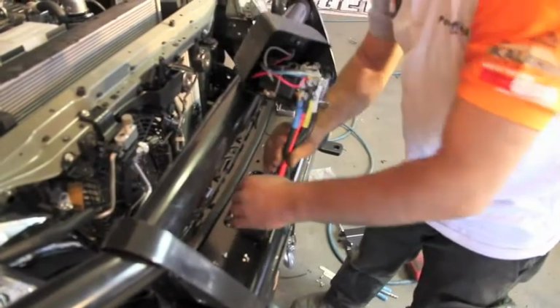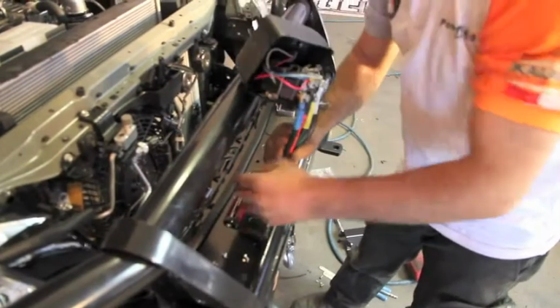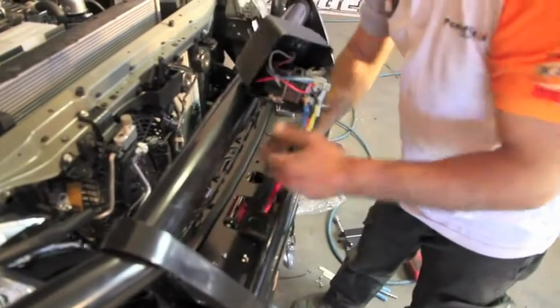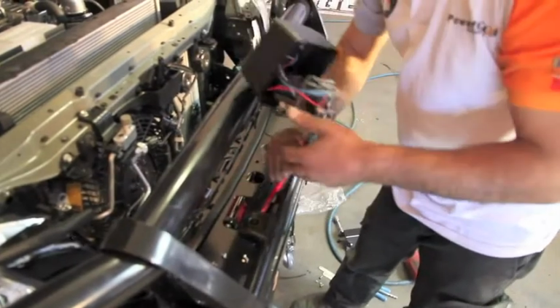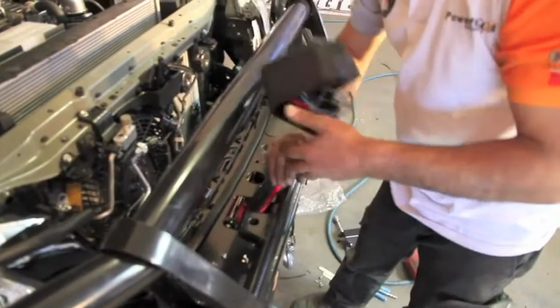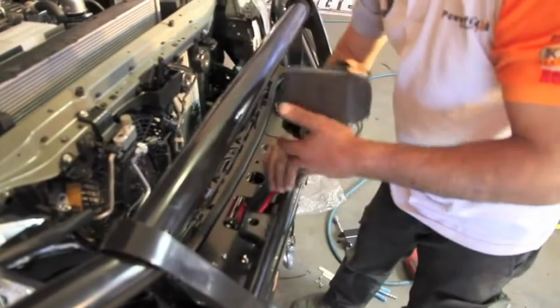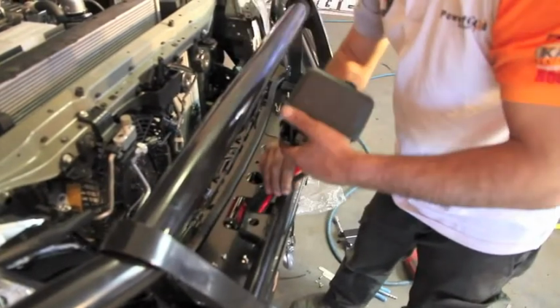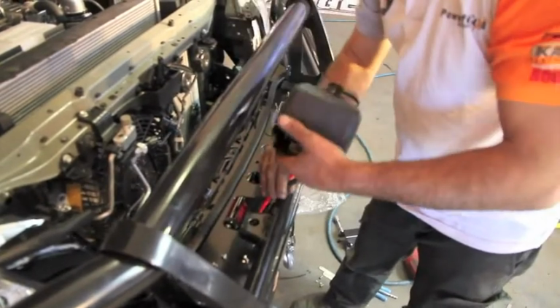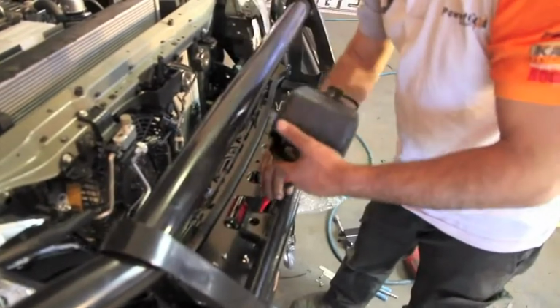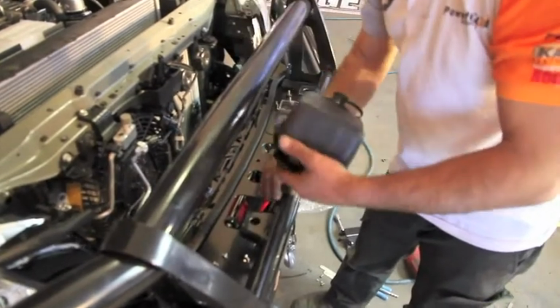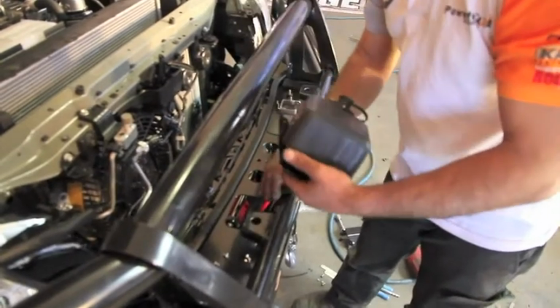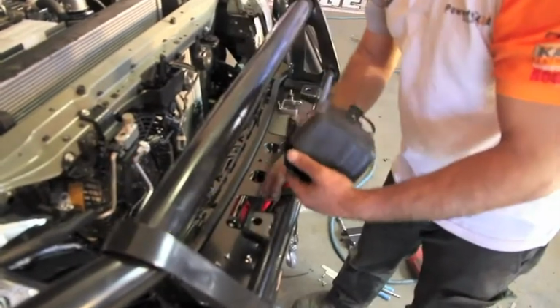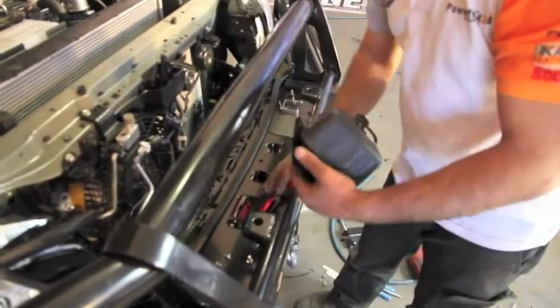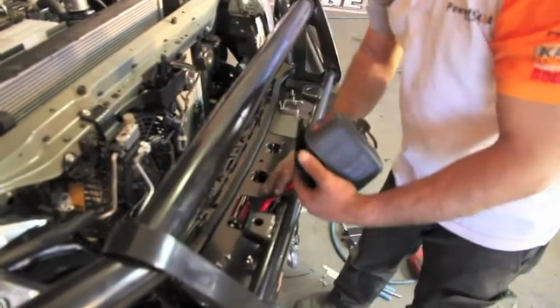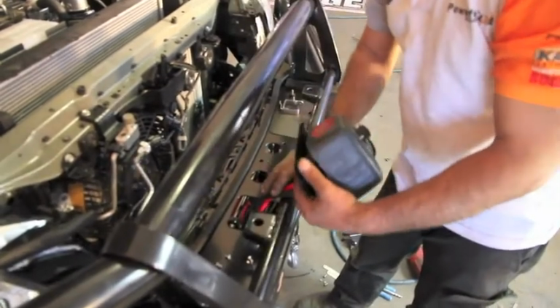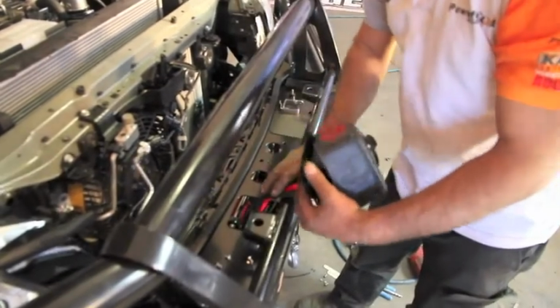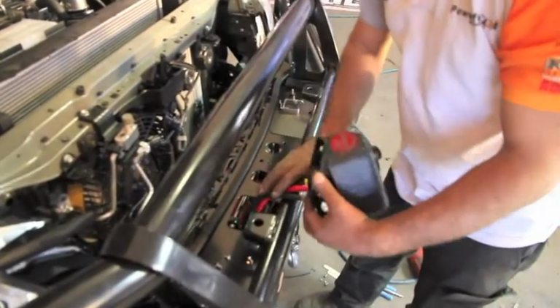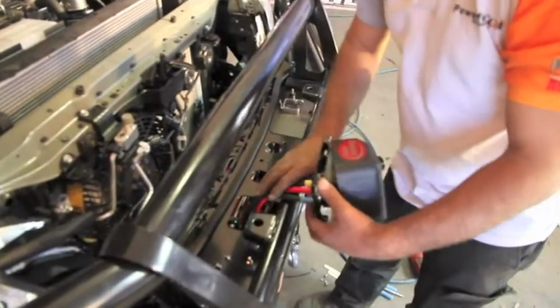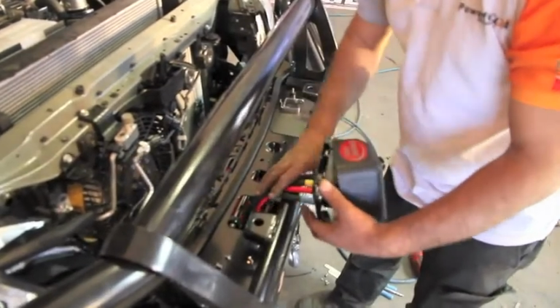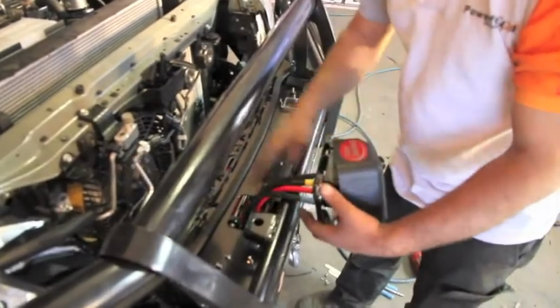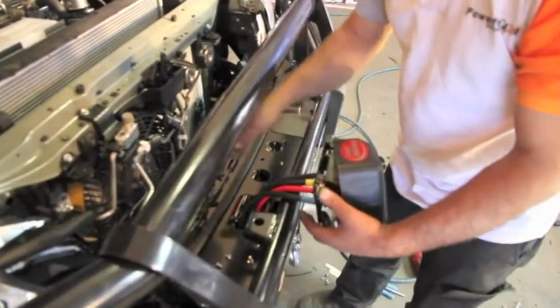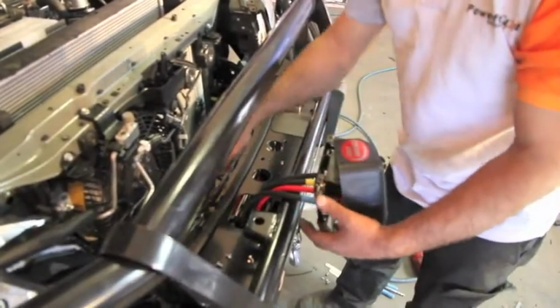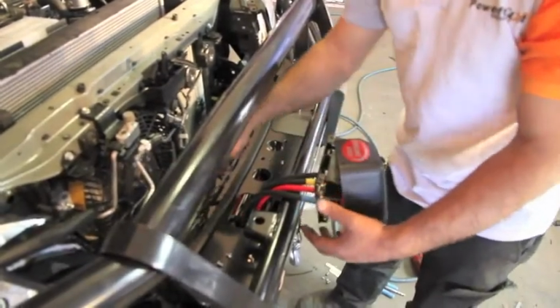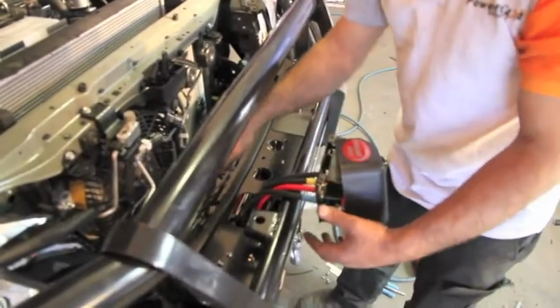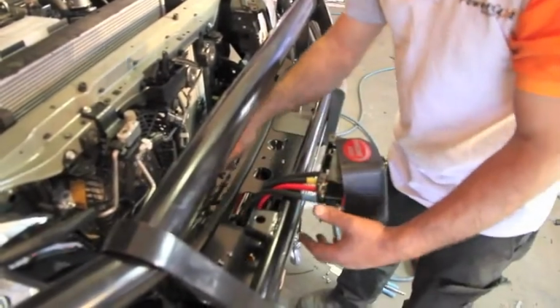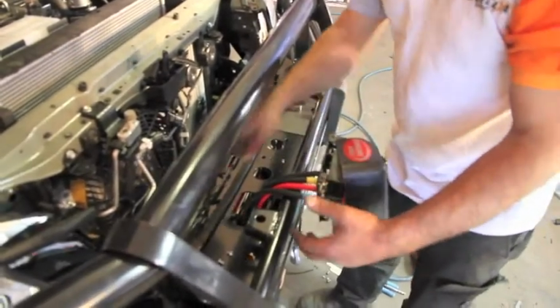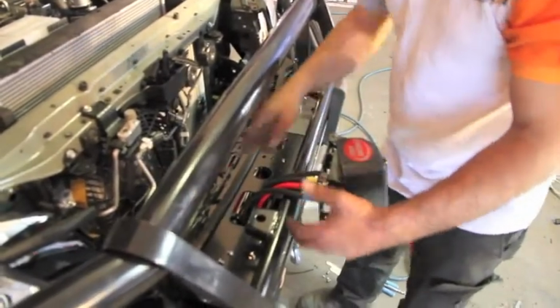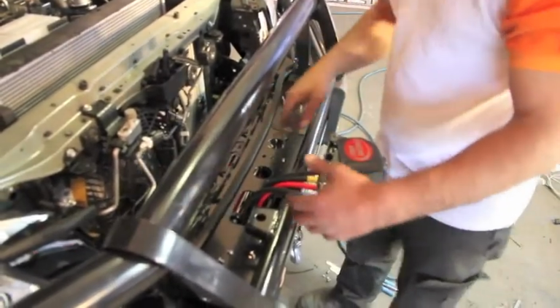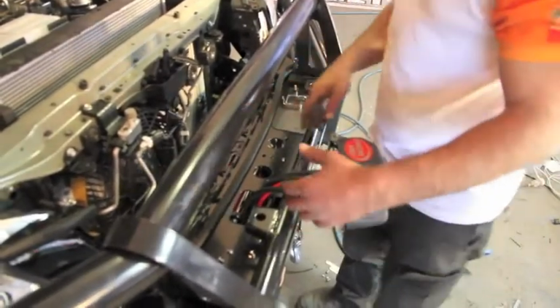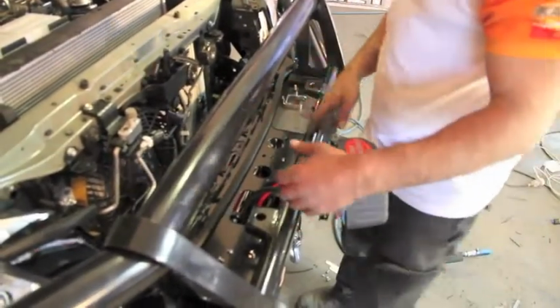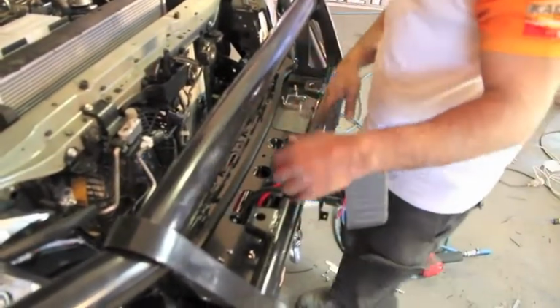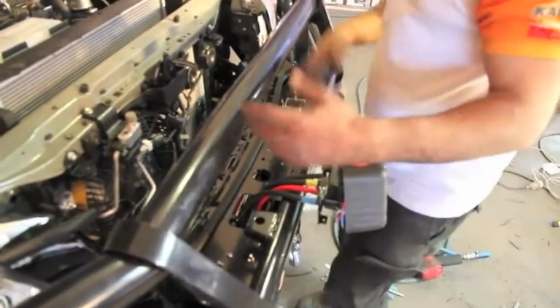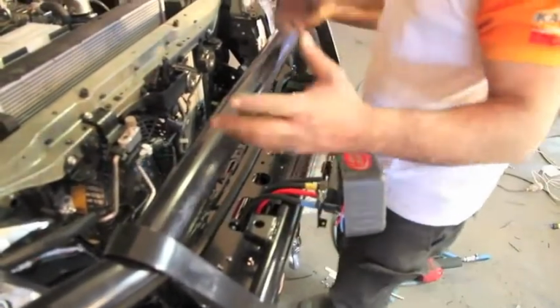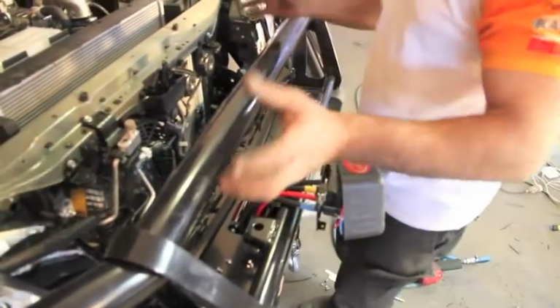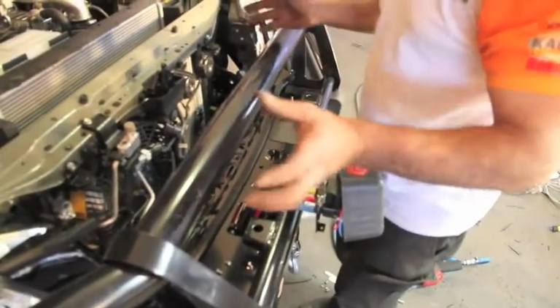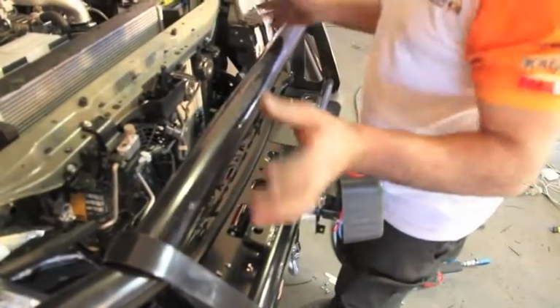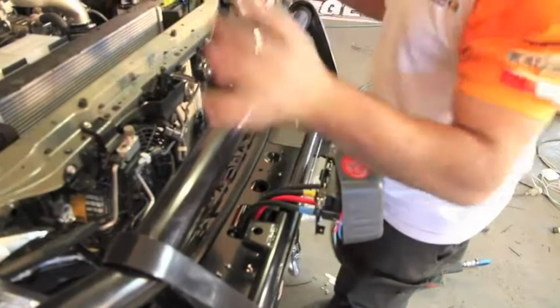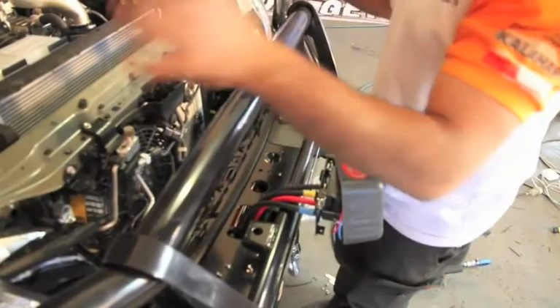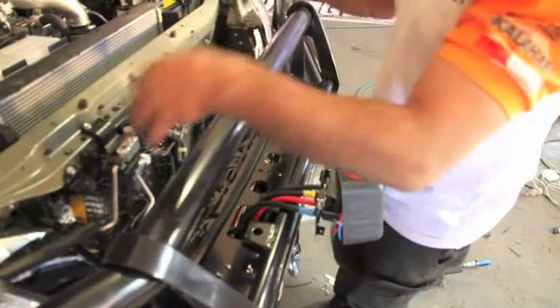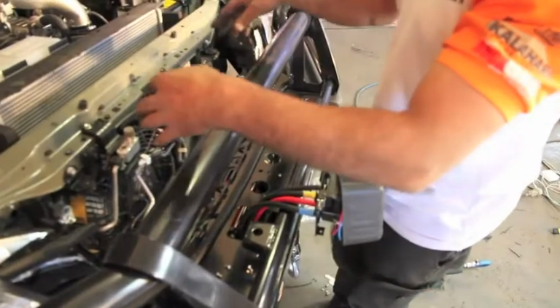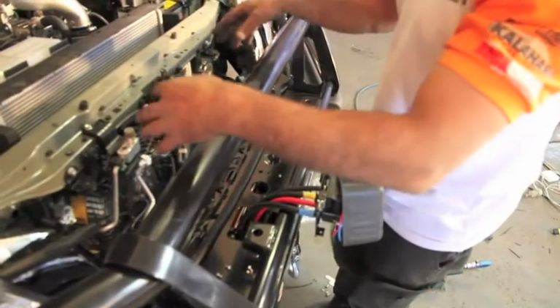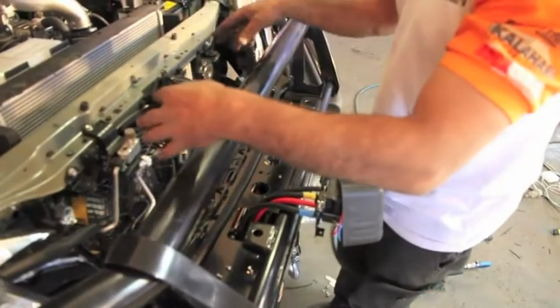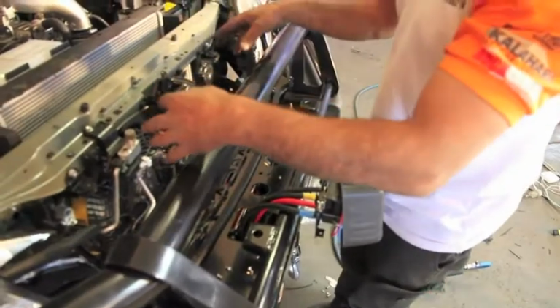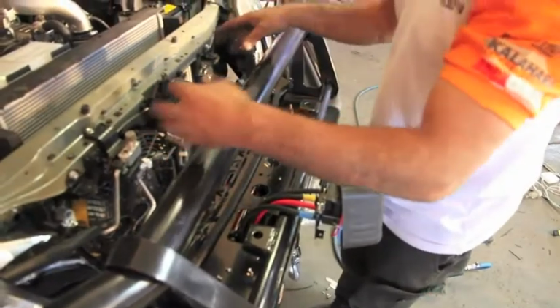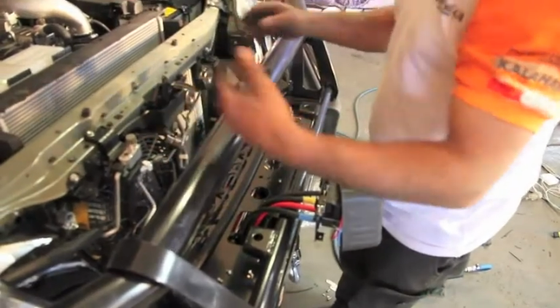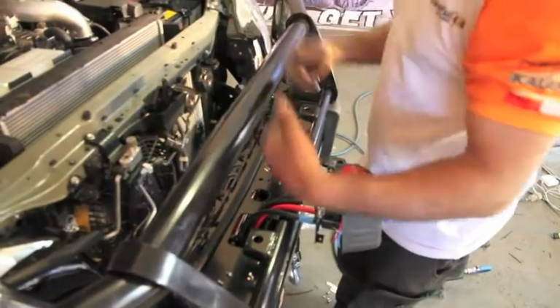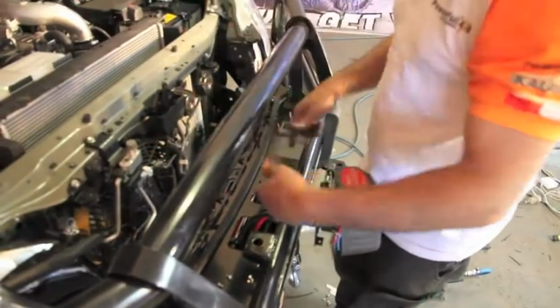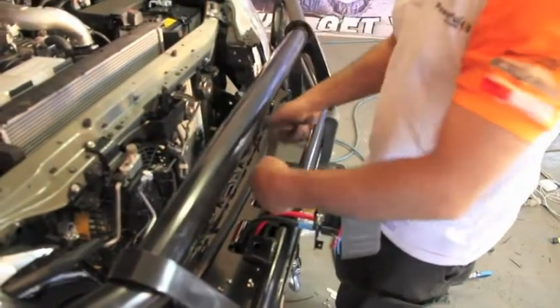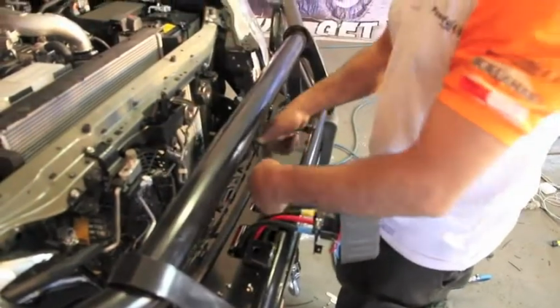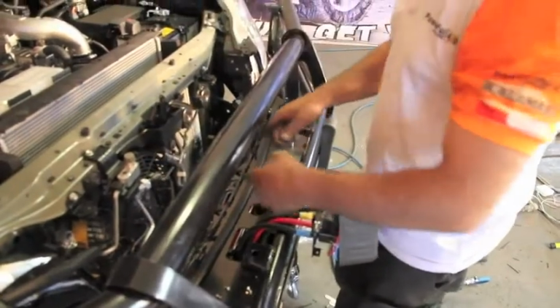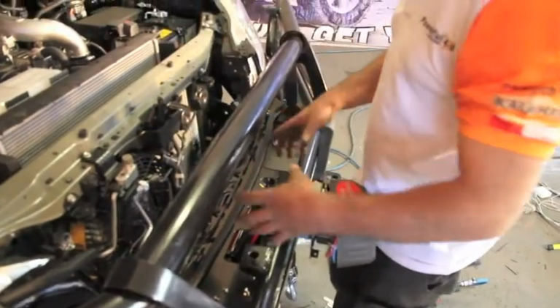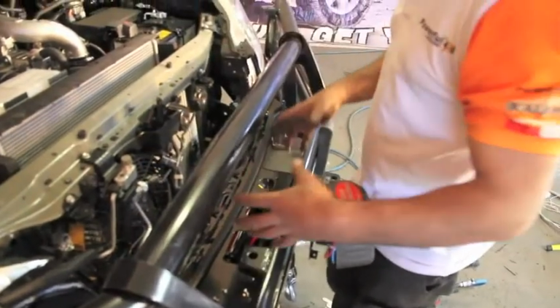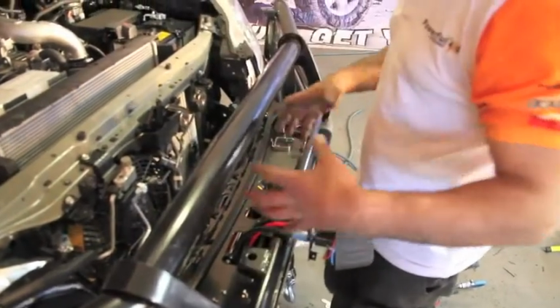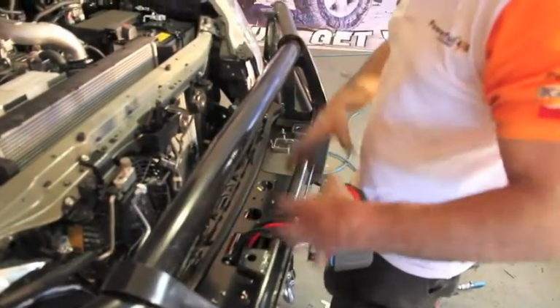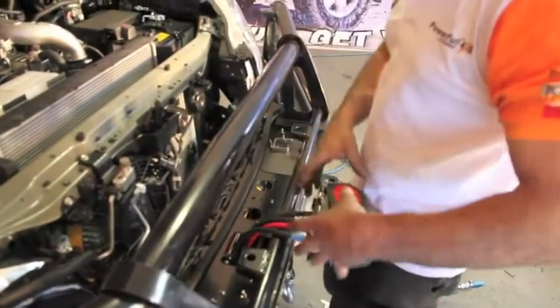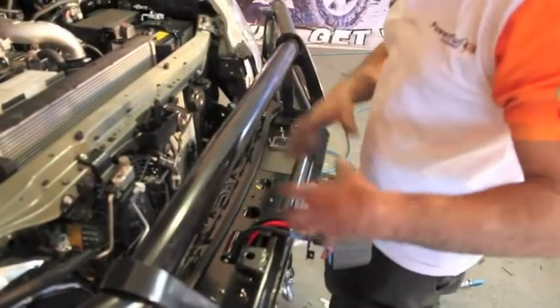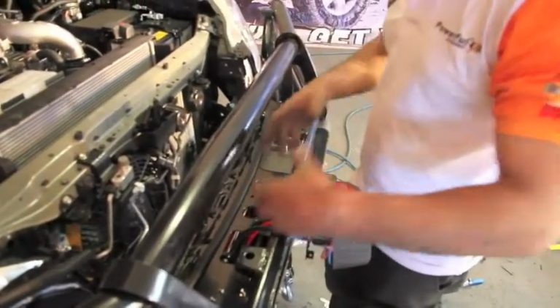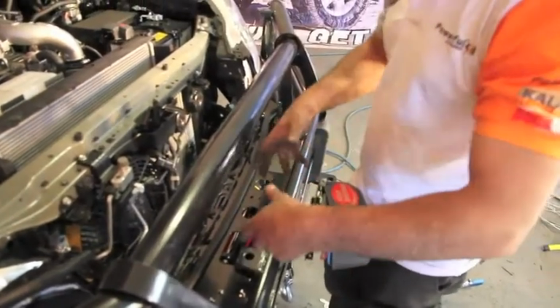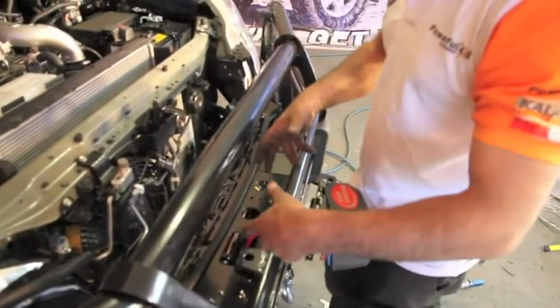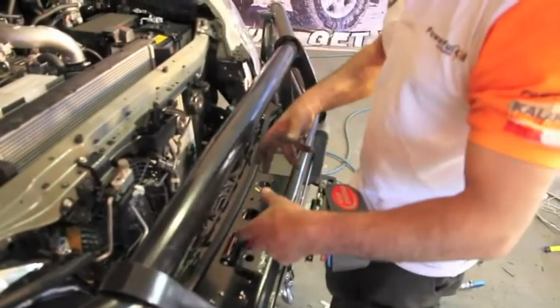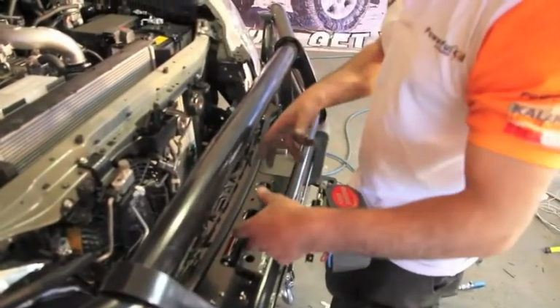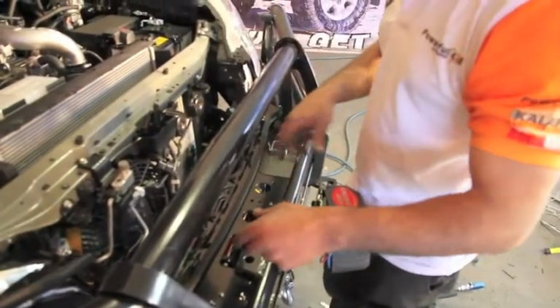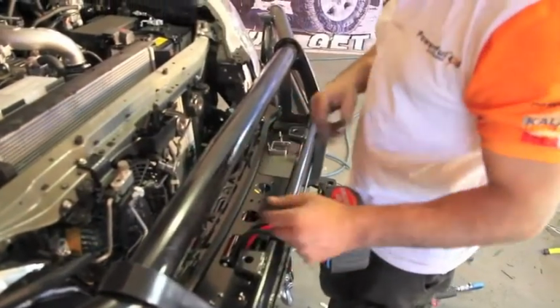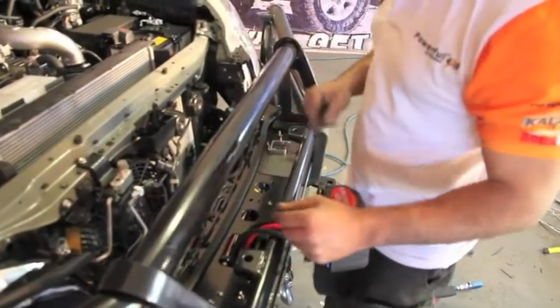What we're going to do is just let it sit there until we wire it up. Then the grill's got to go on, then the brackets and then the solenoid.